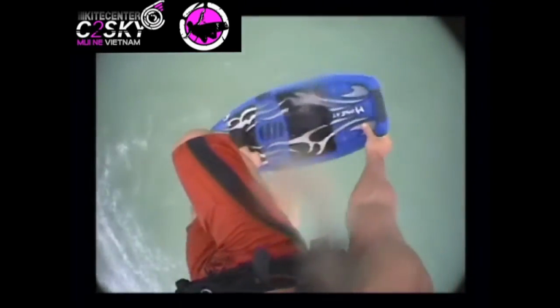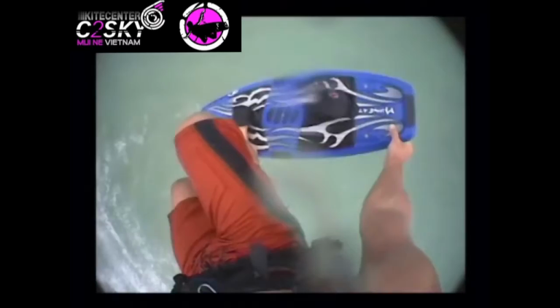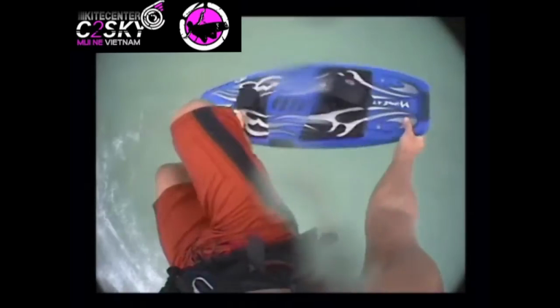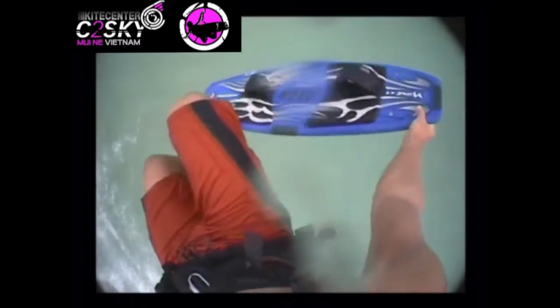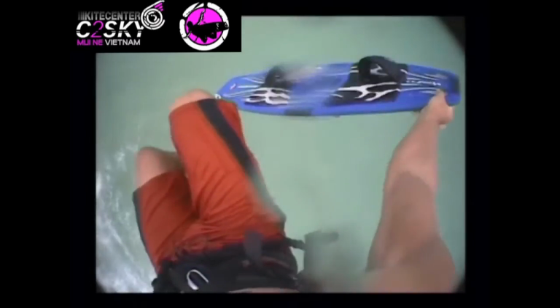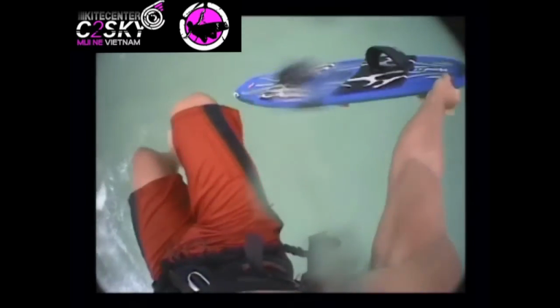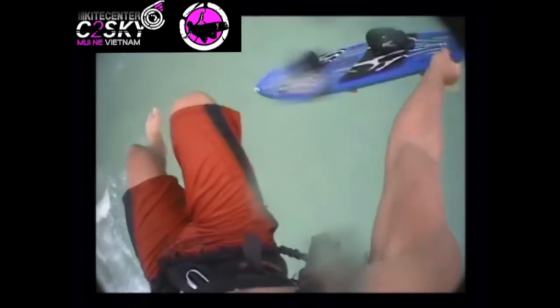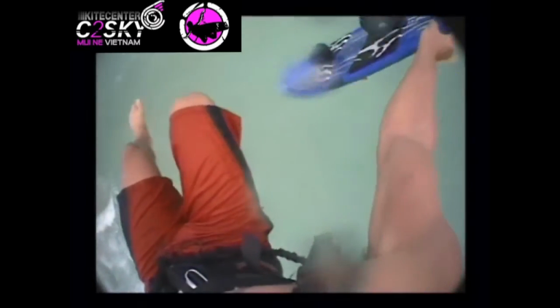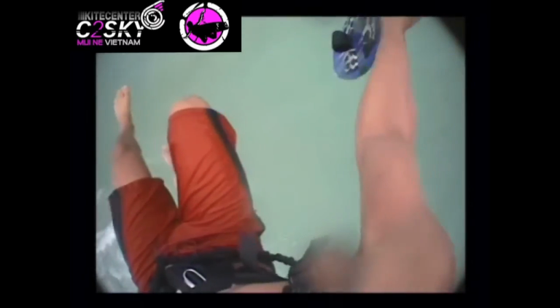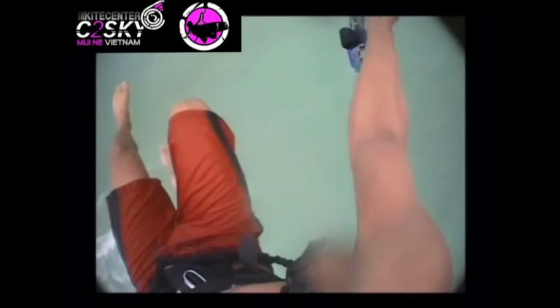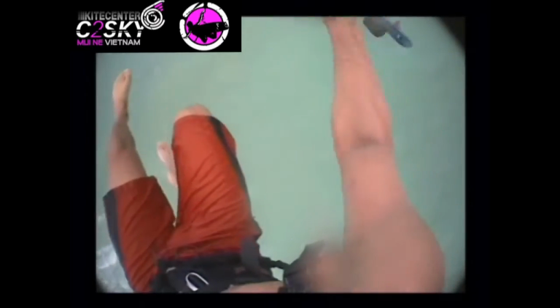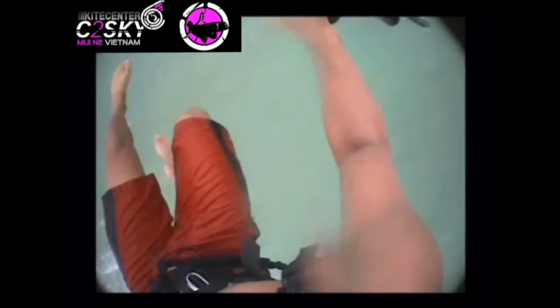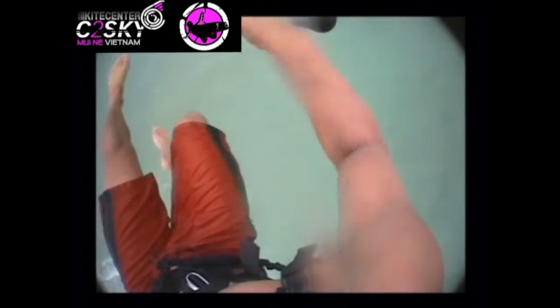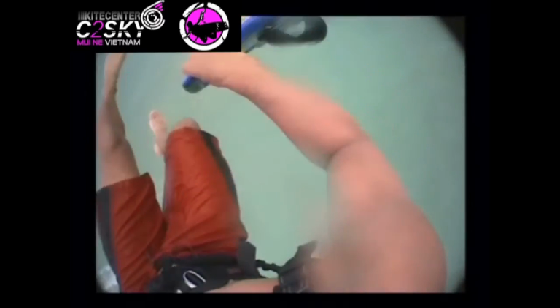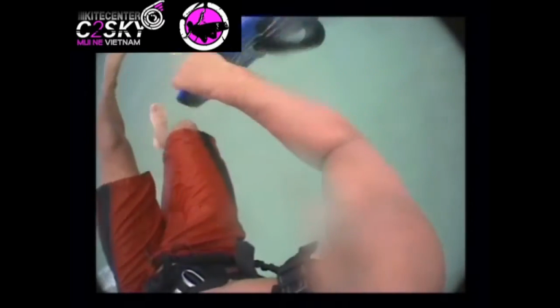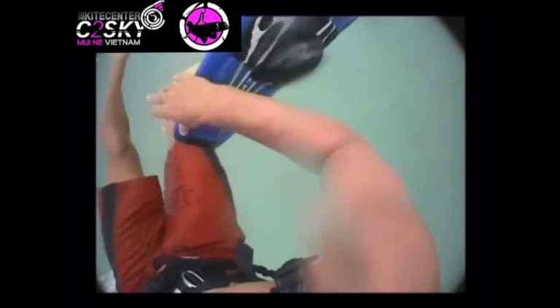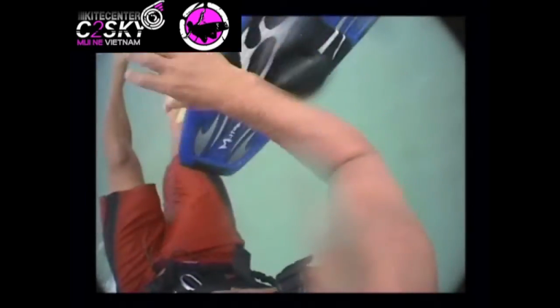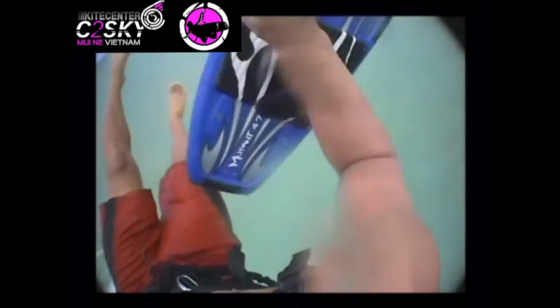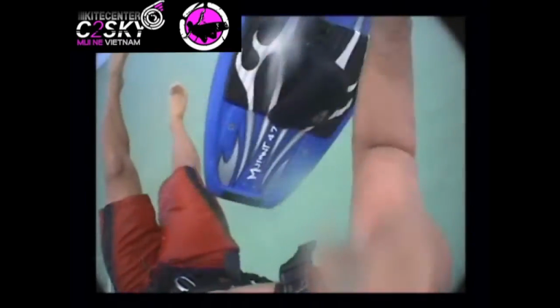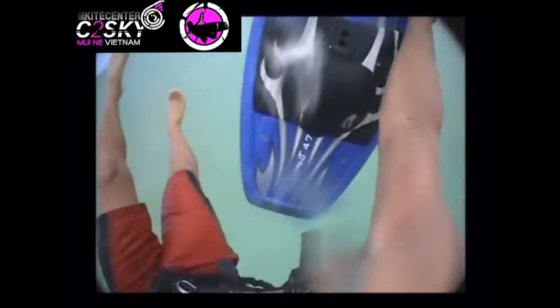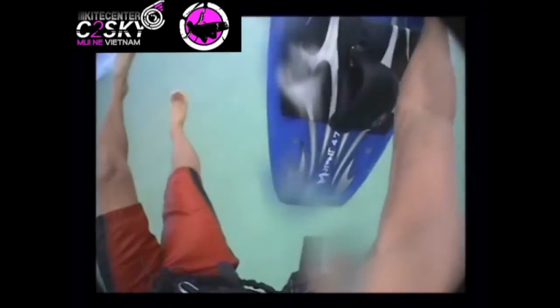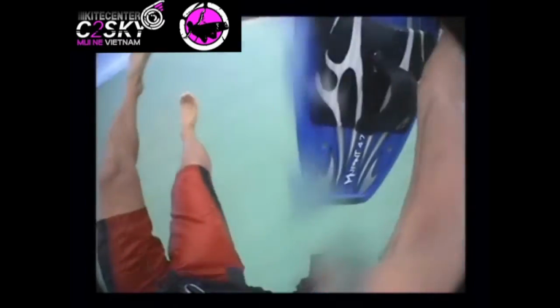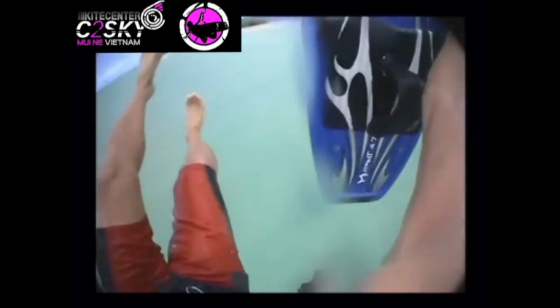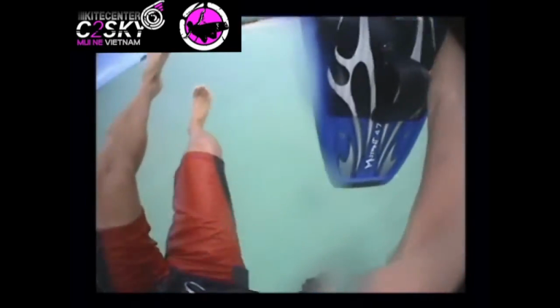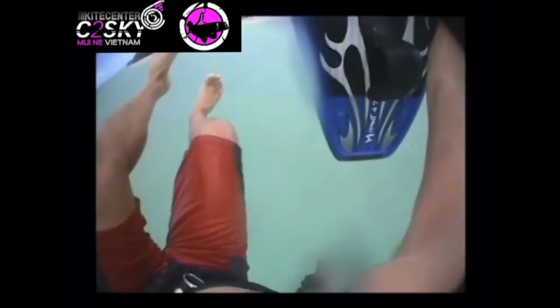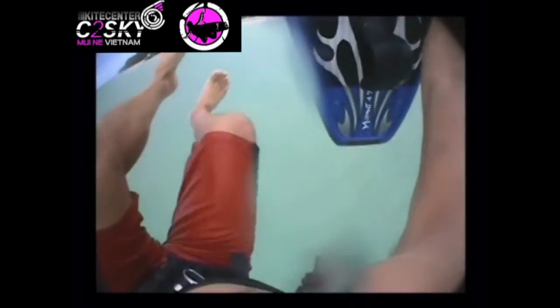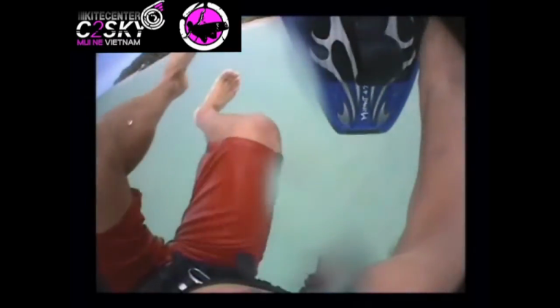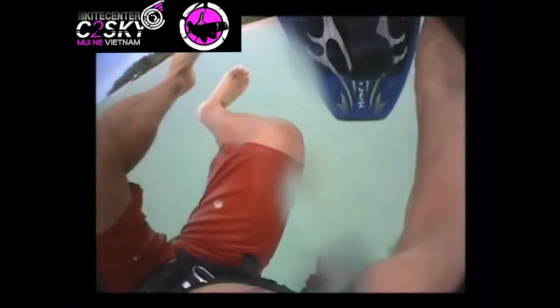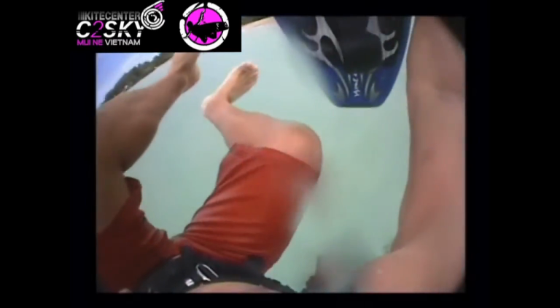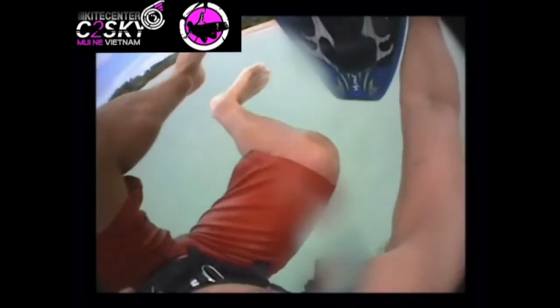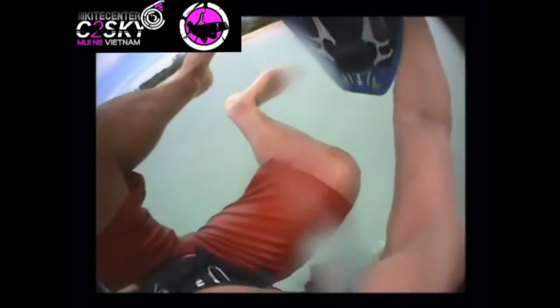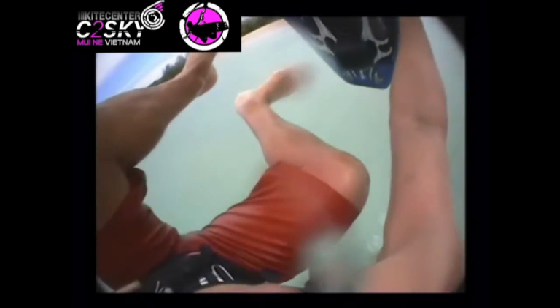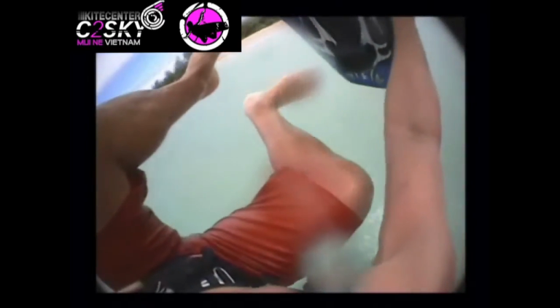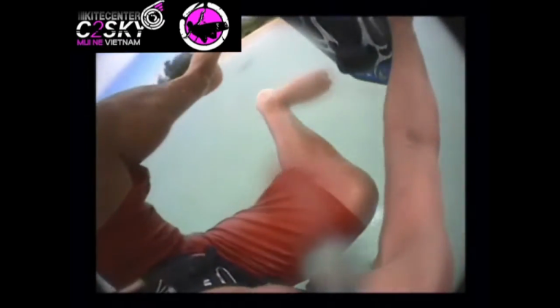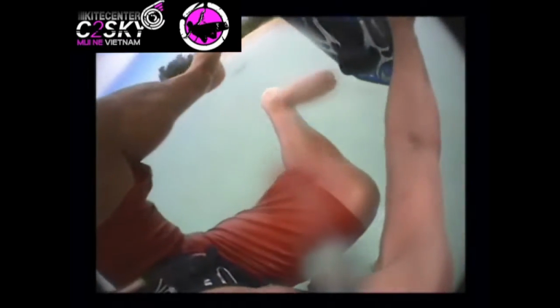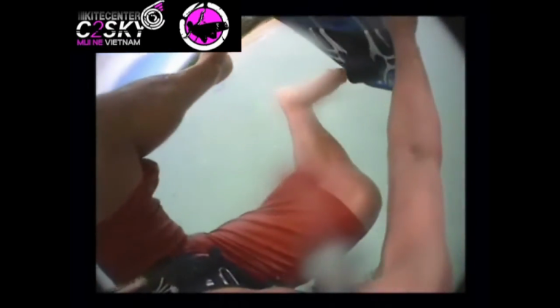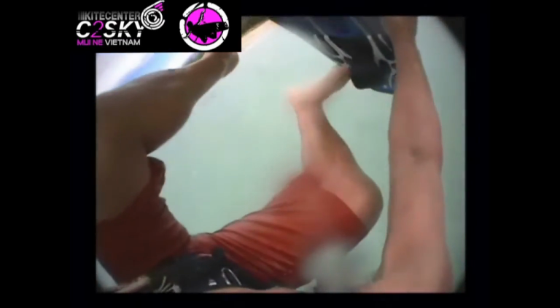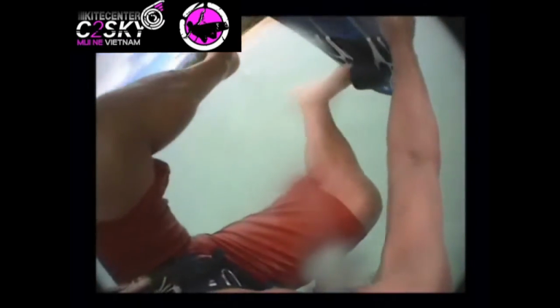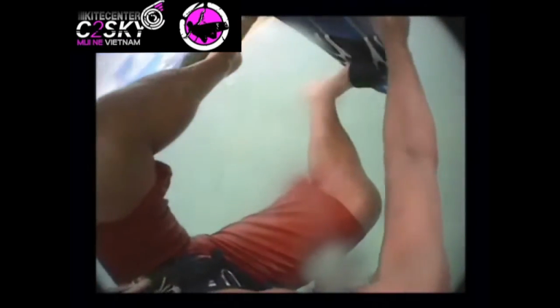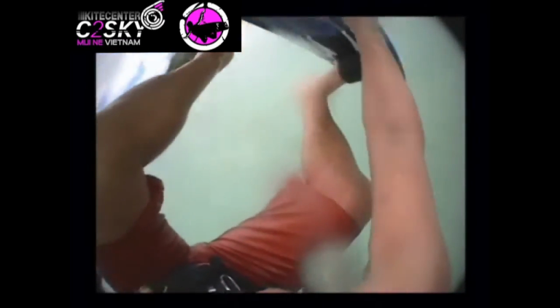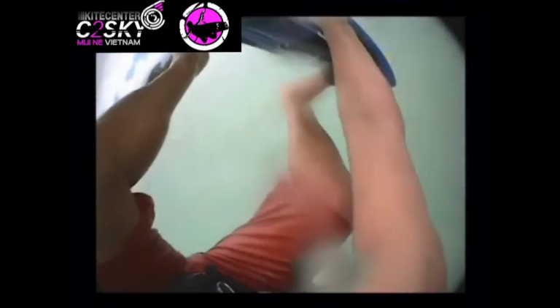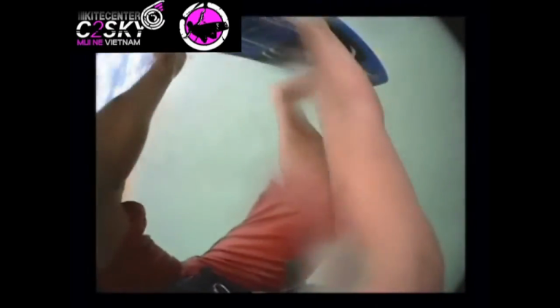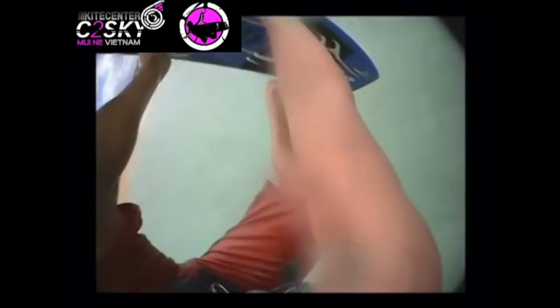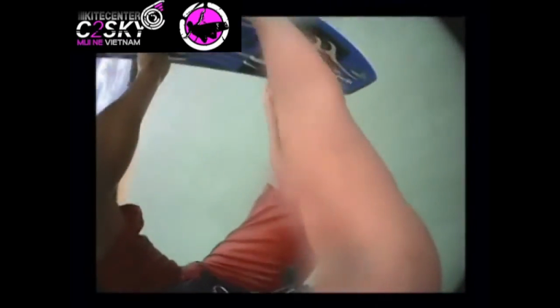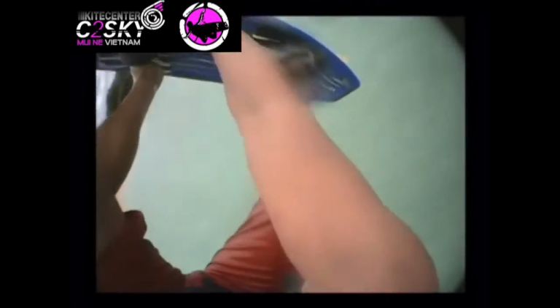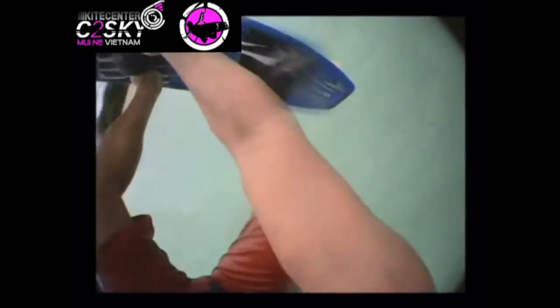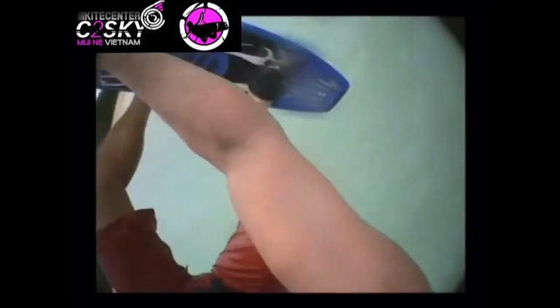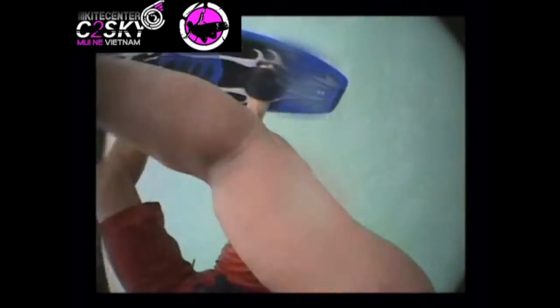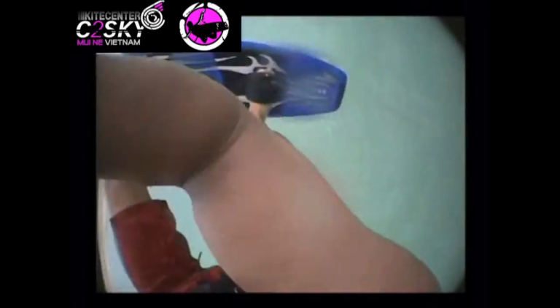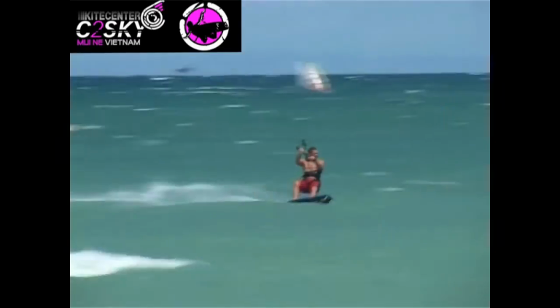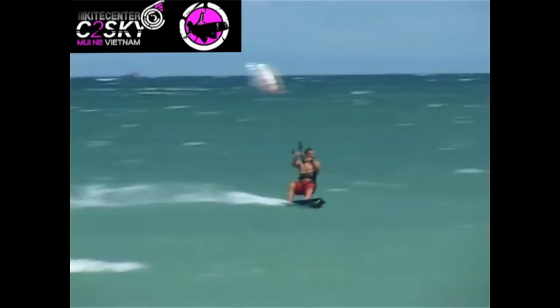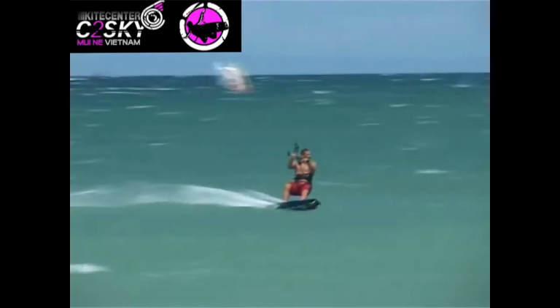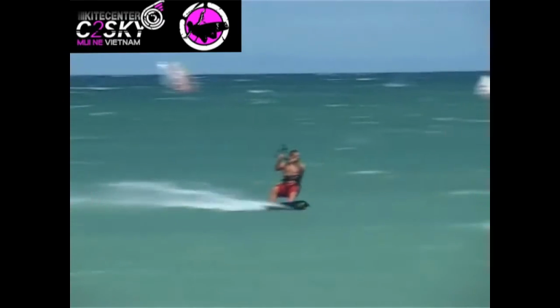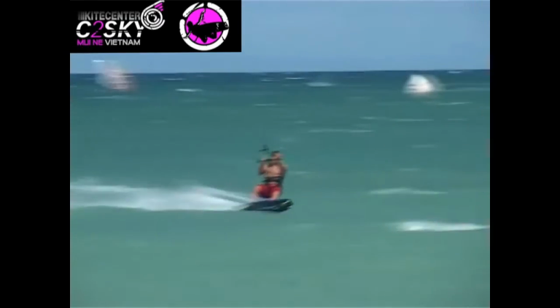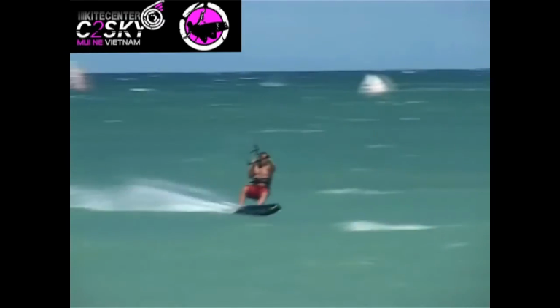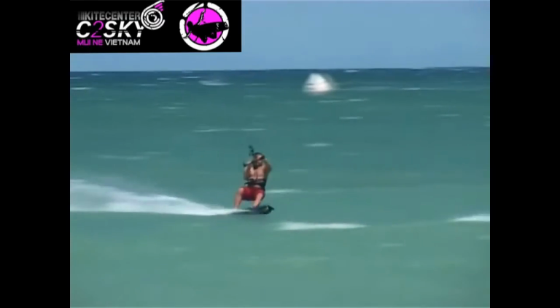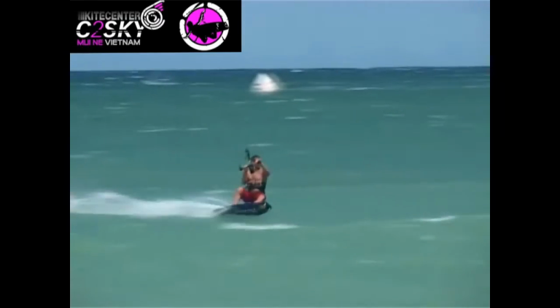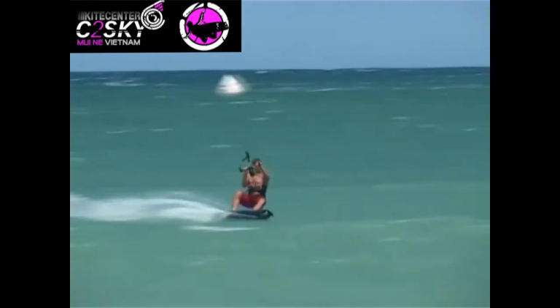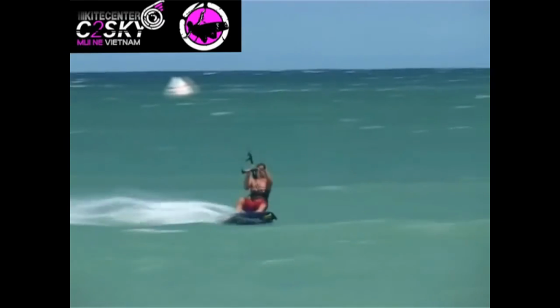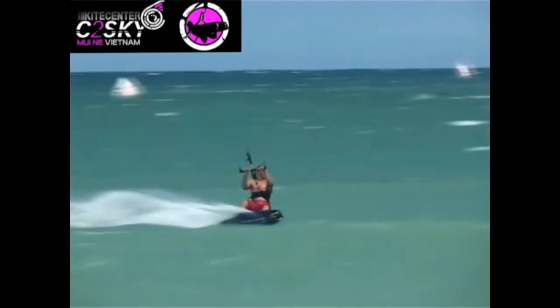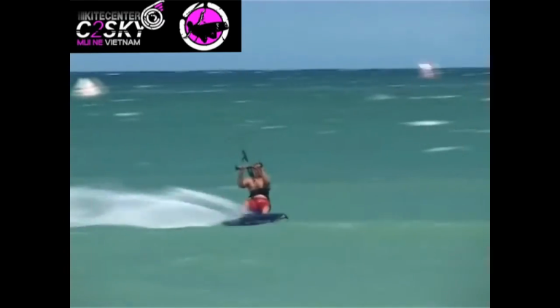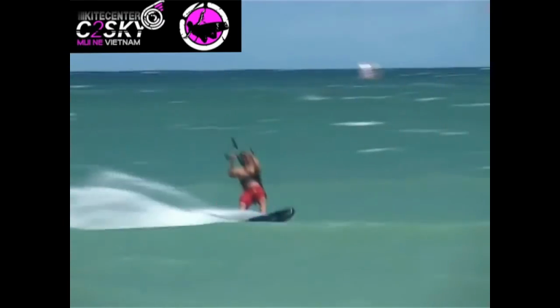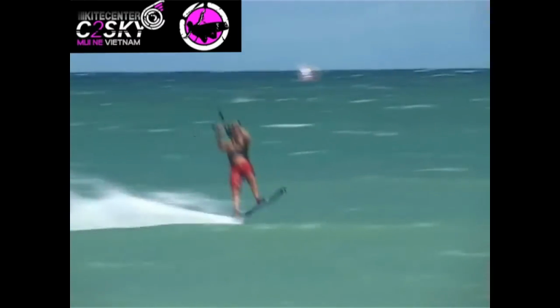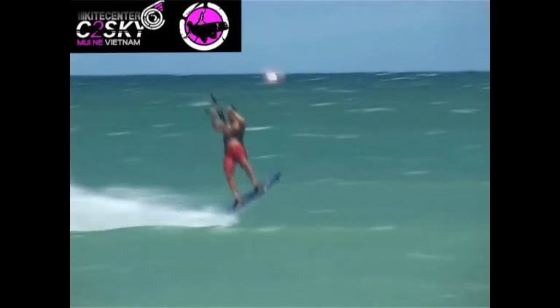Continue your body rotation whilst completing the board flip. Put the board back on and land. Good luck.